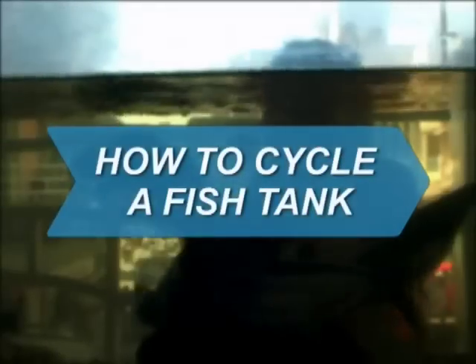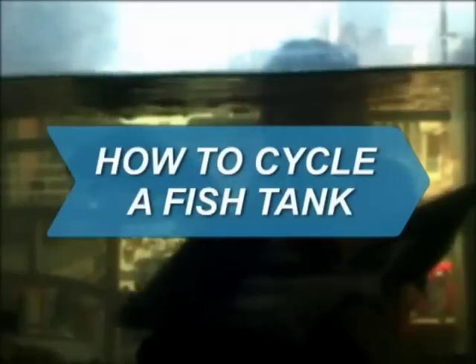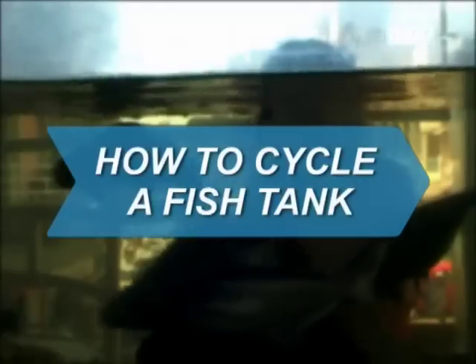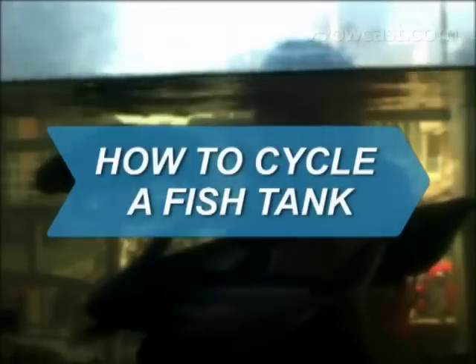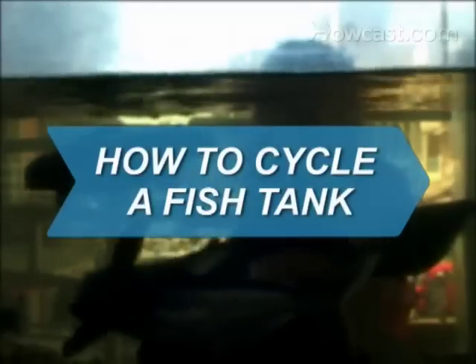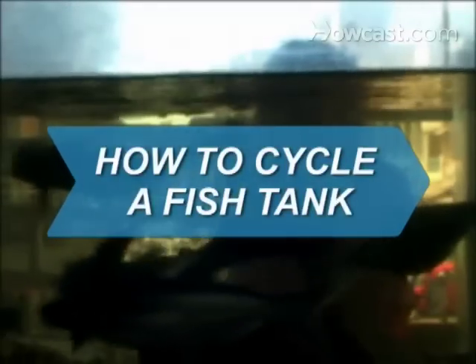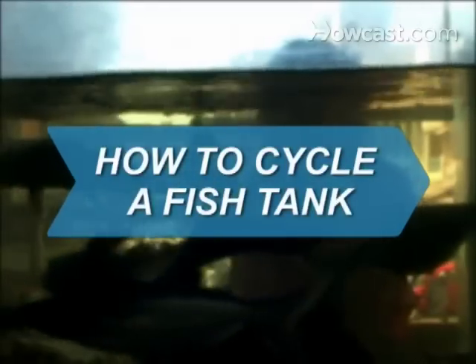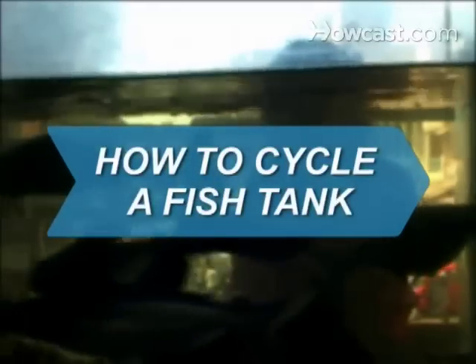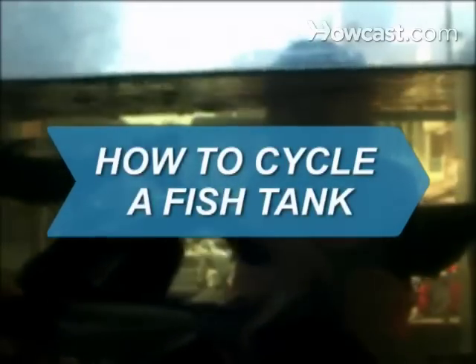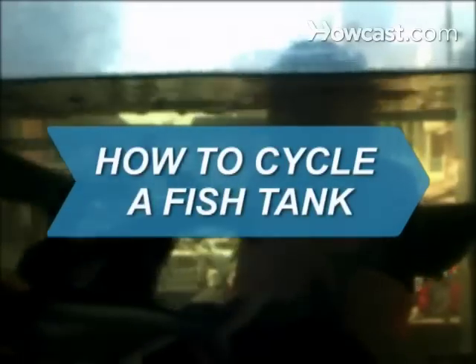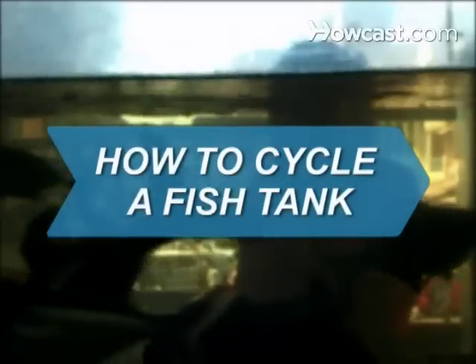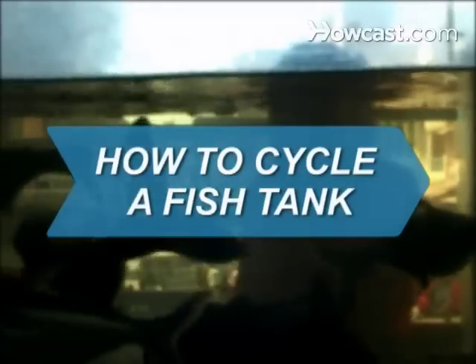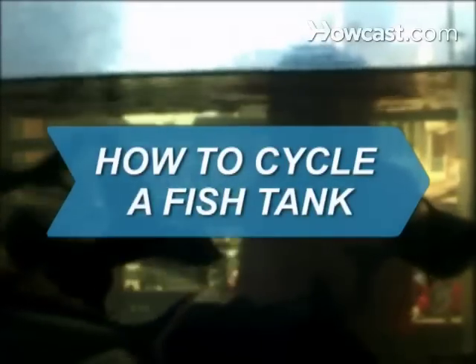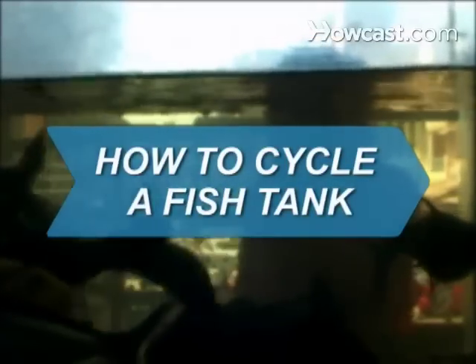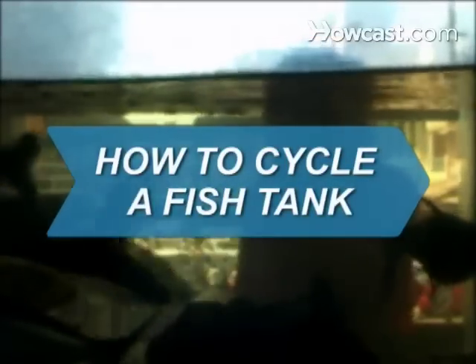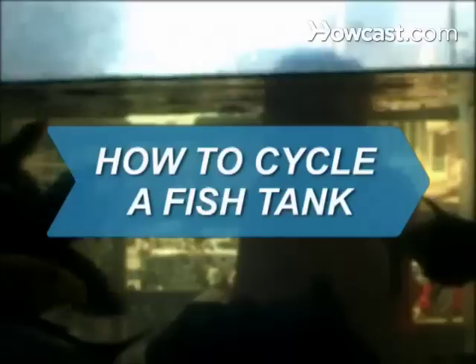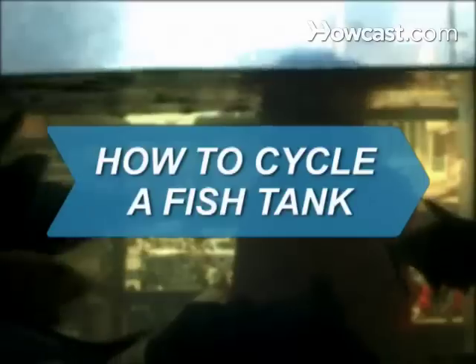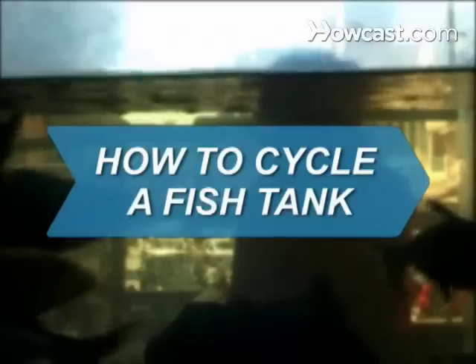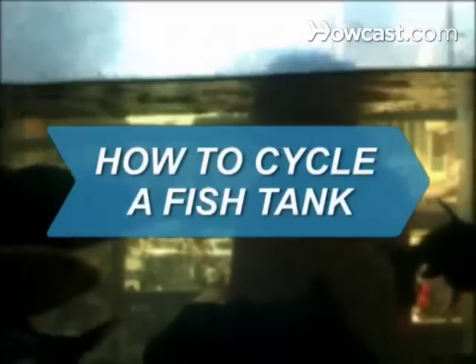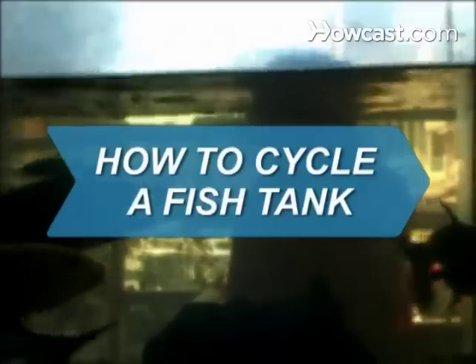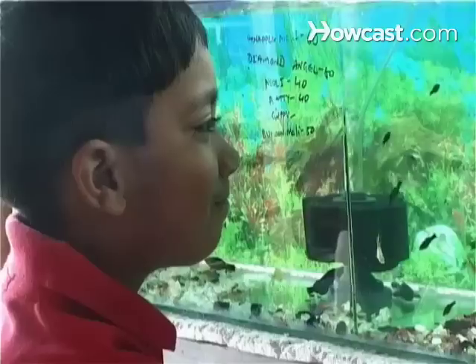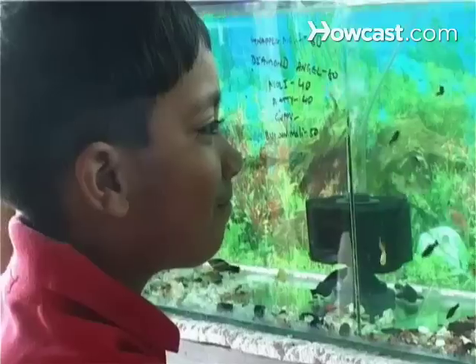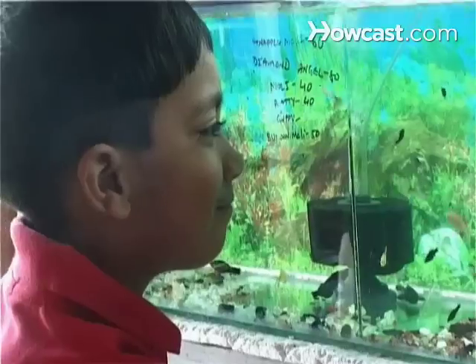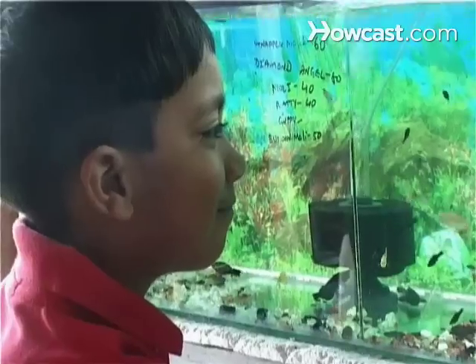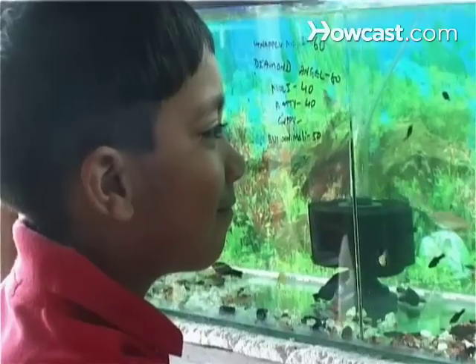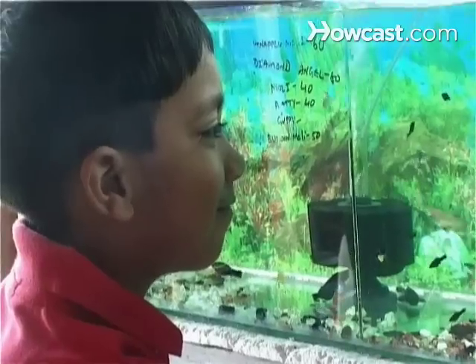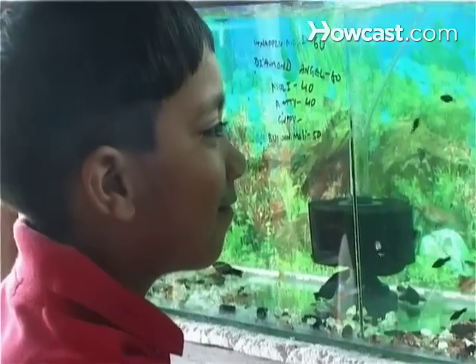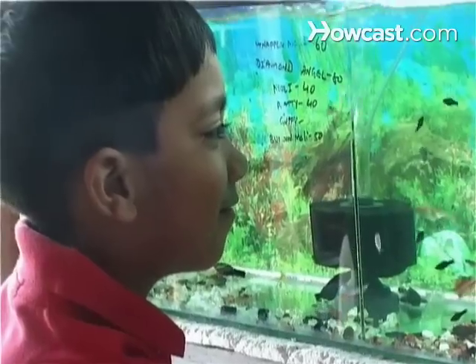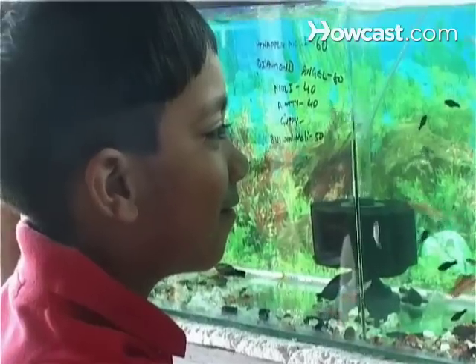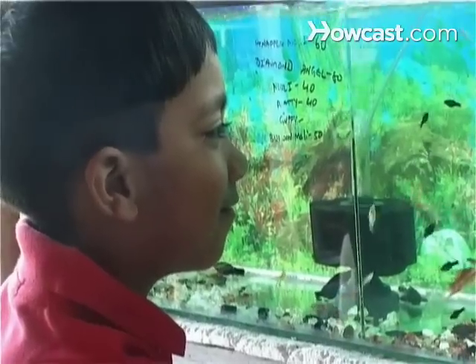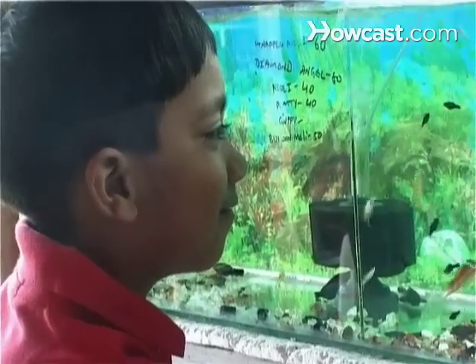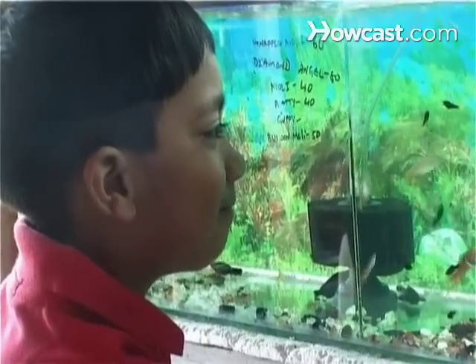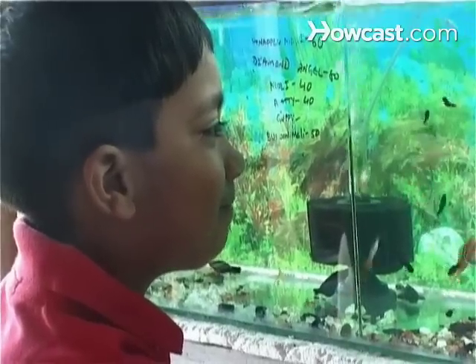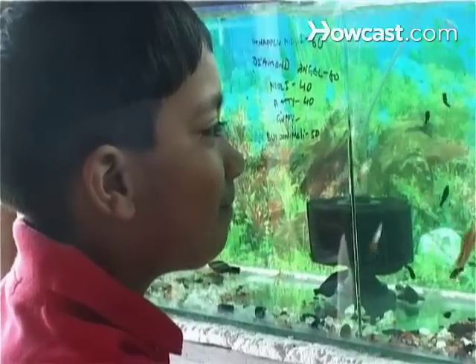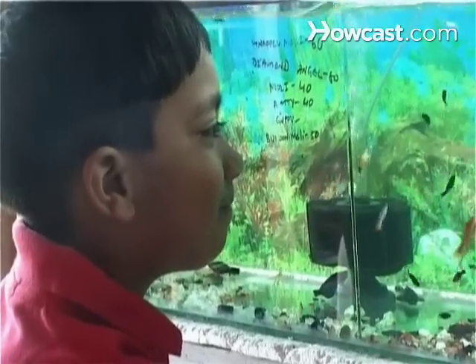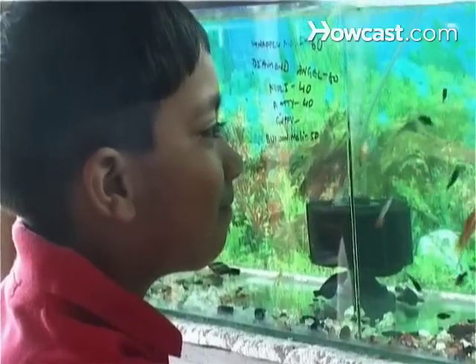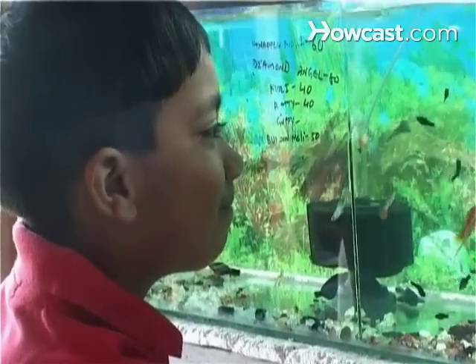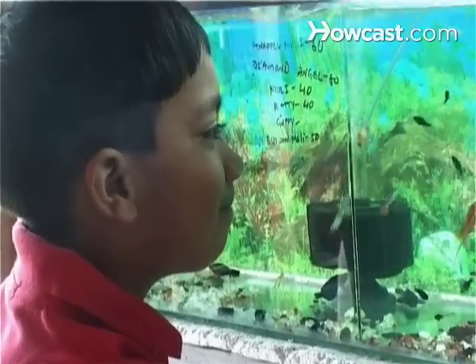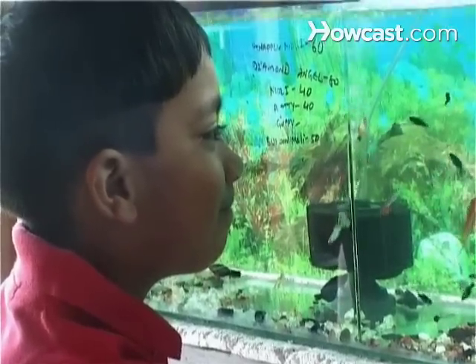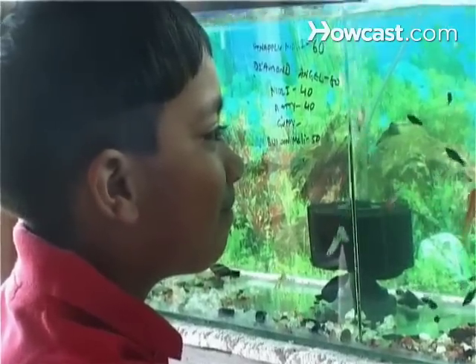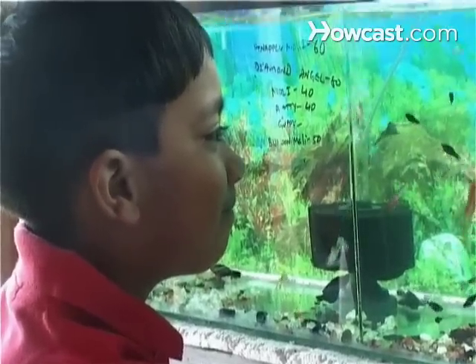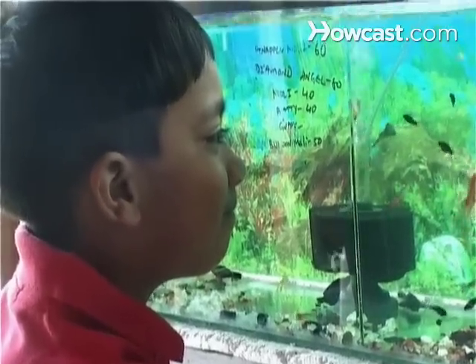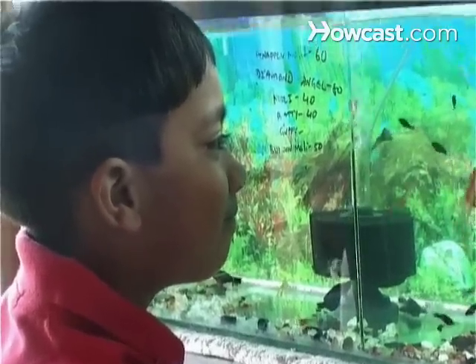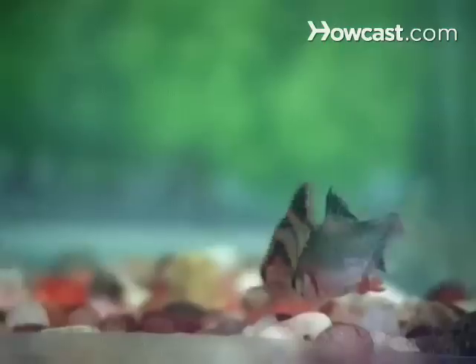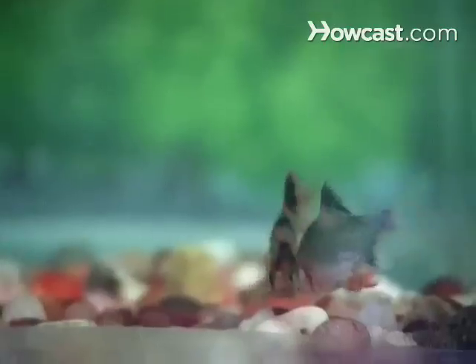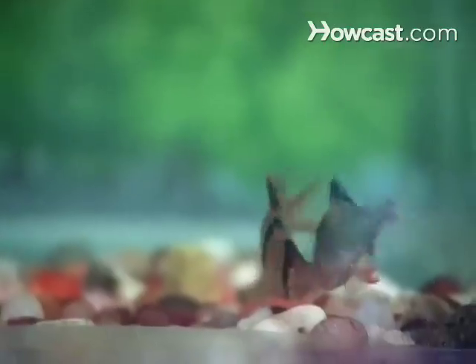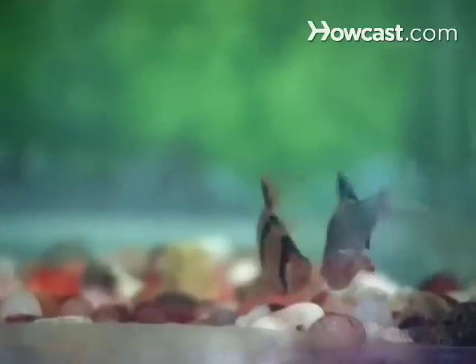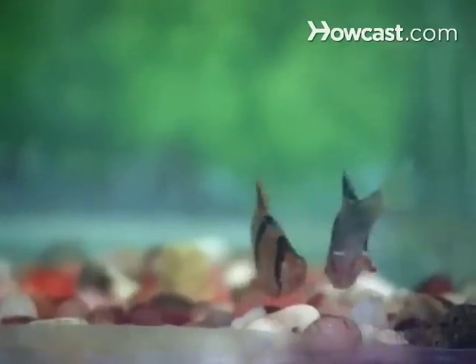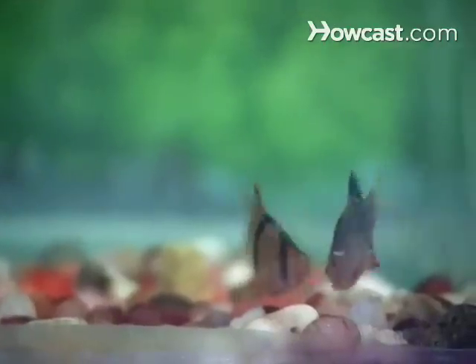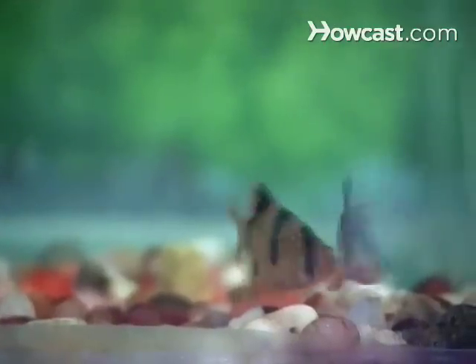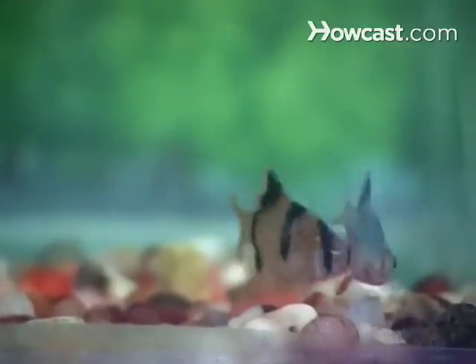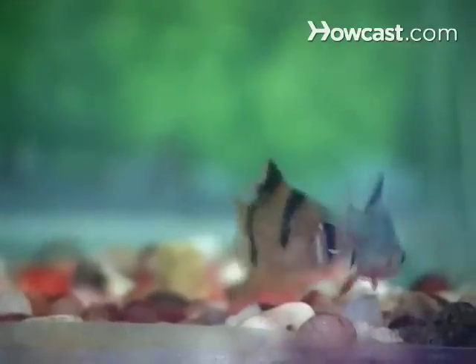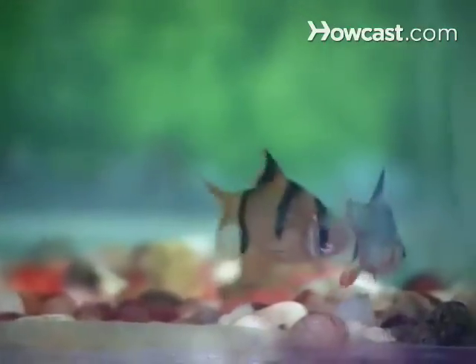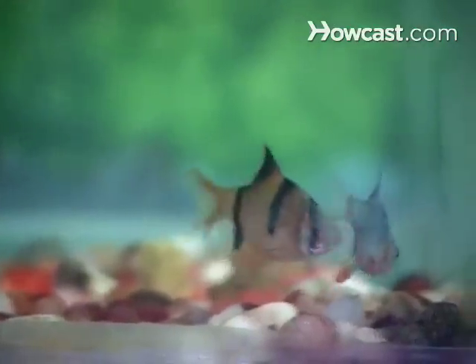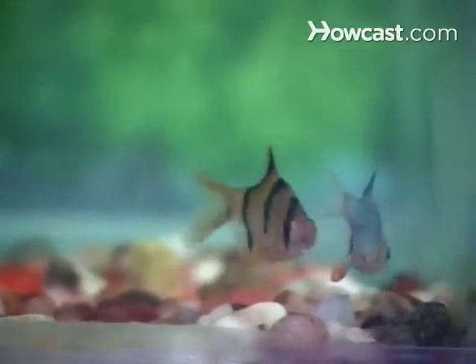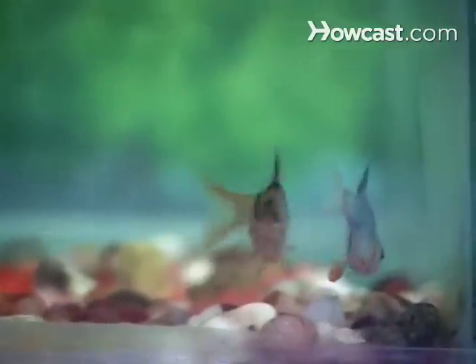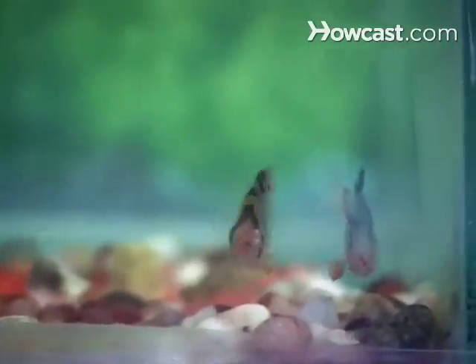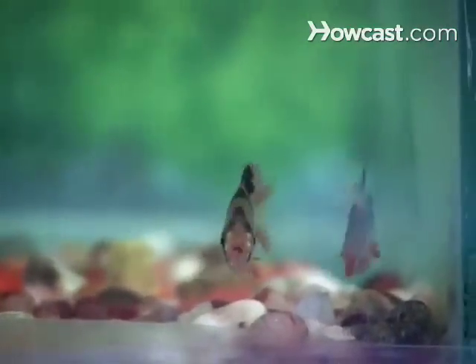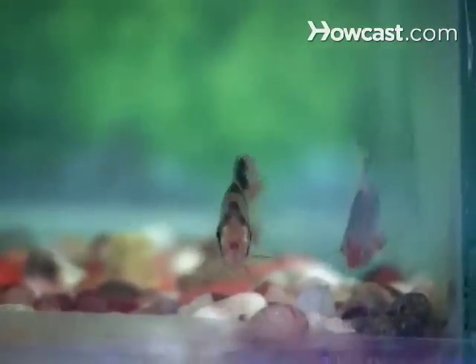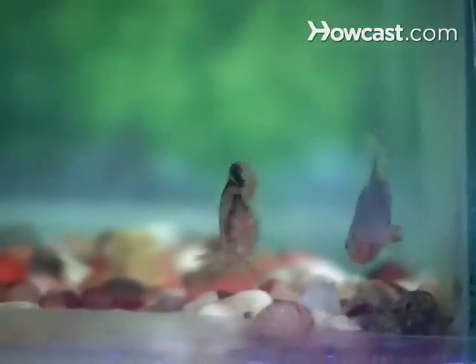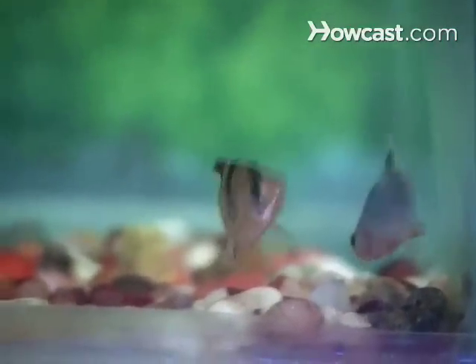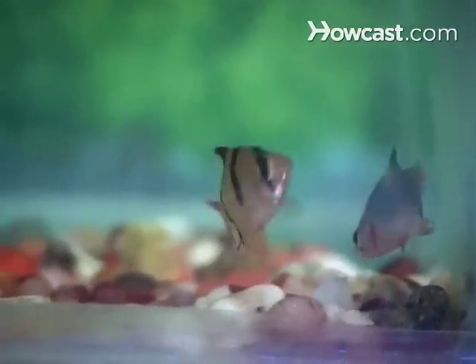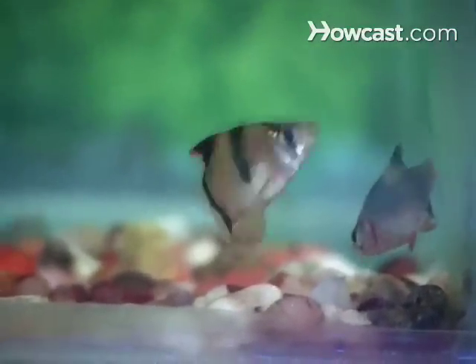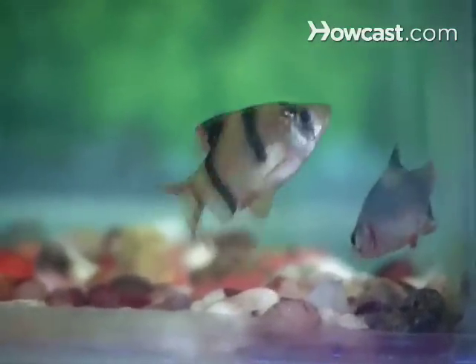How to Cycle a Fish Tank. Ensure a healthy, balanced environment in your aquarium by following this simple process.